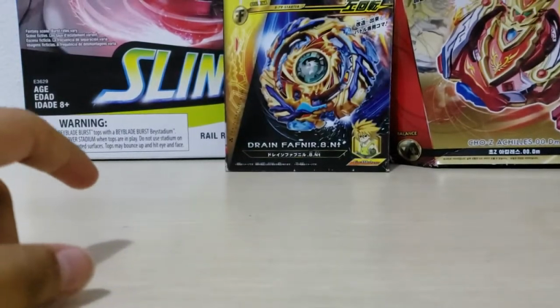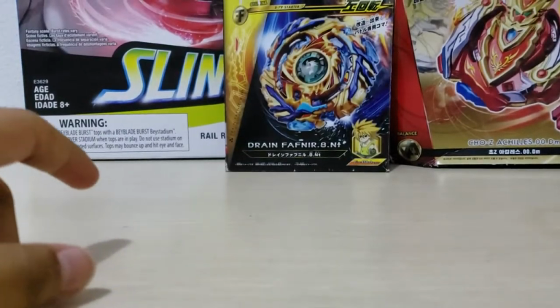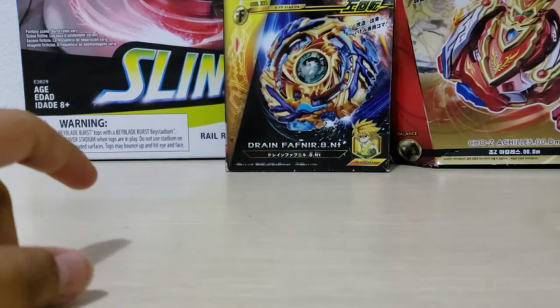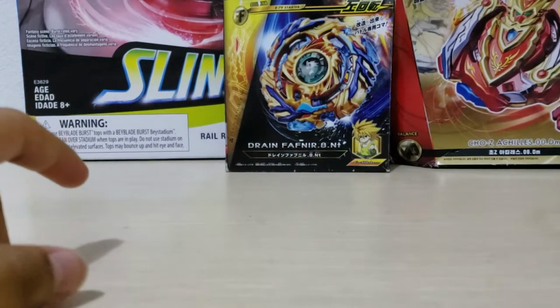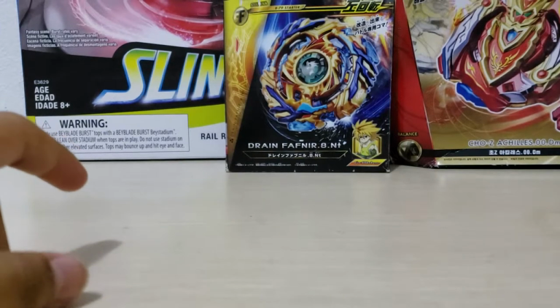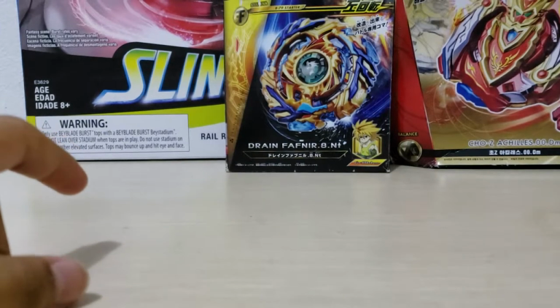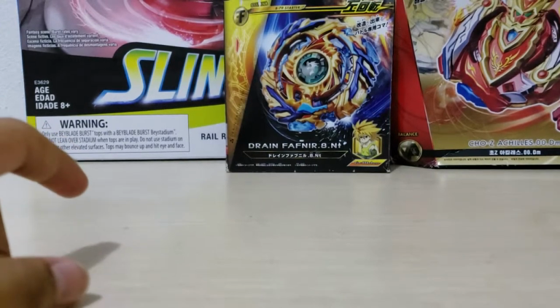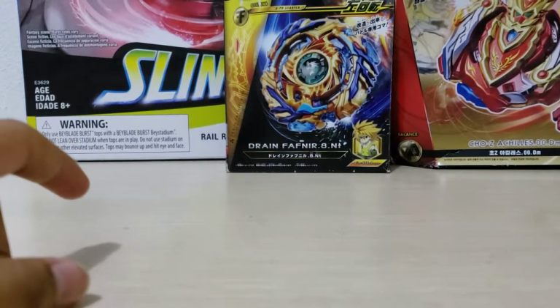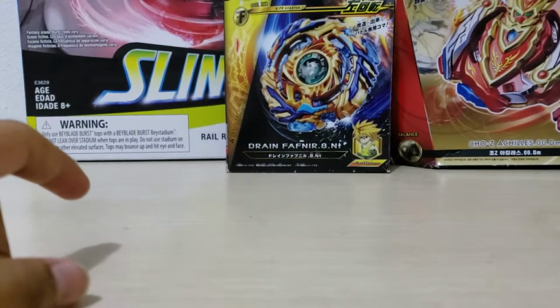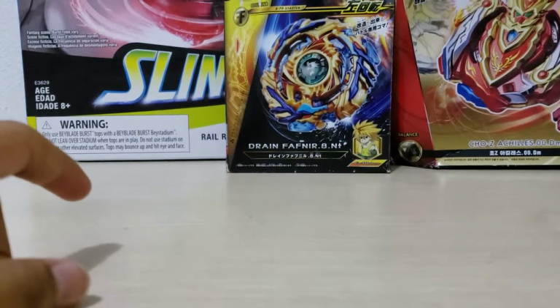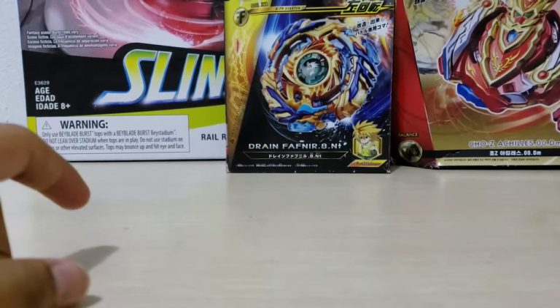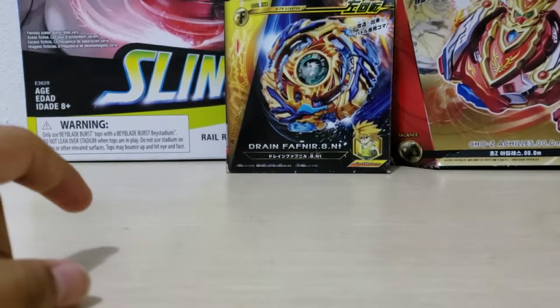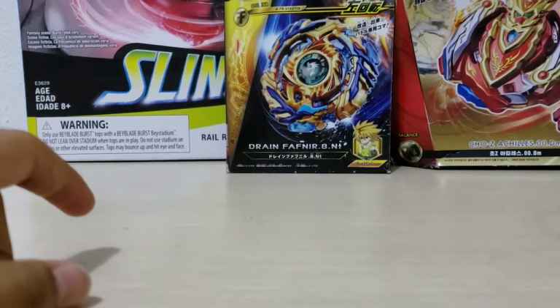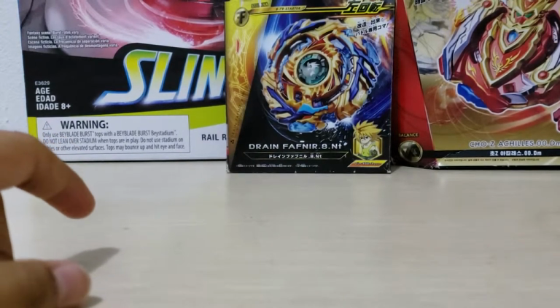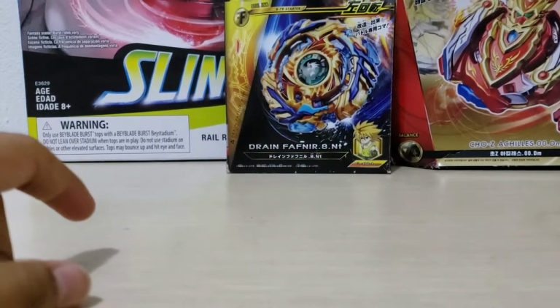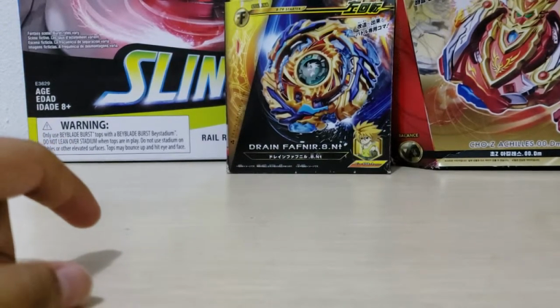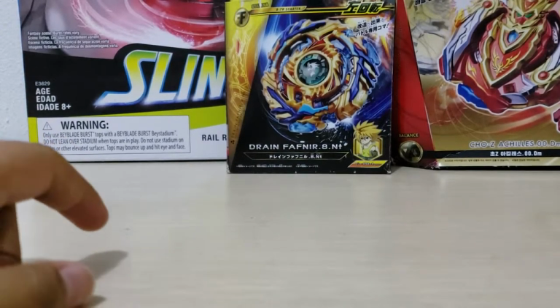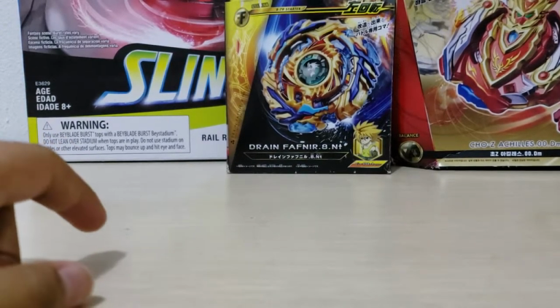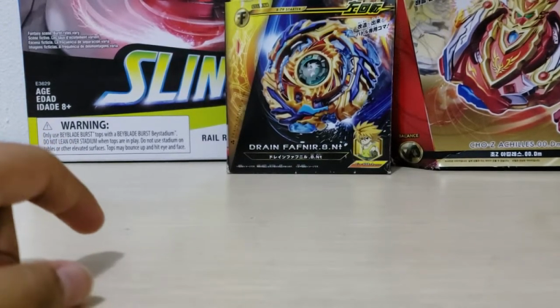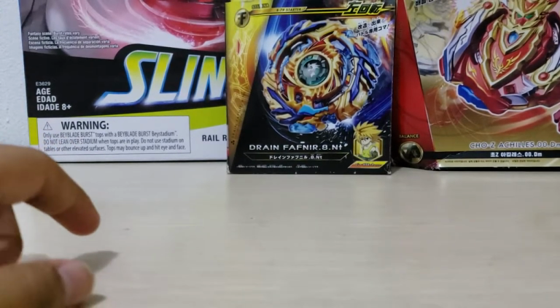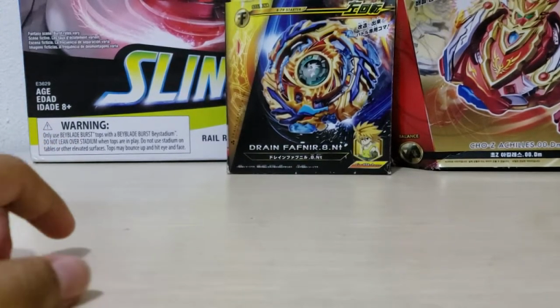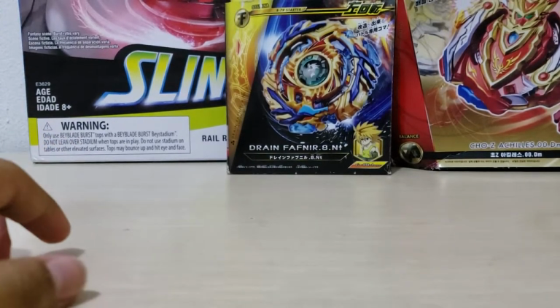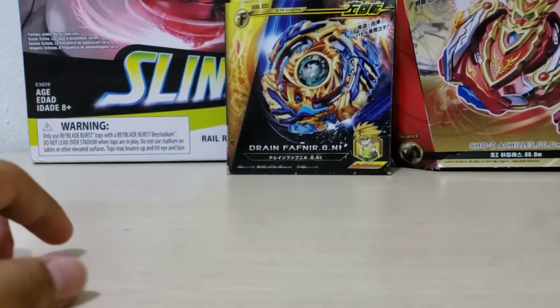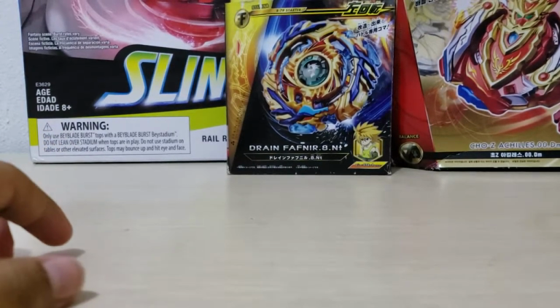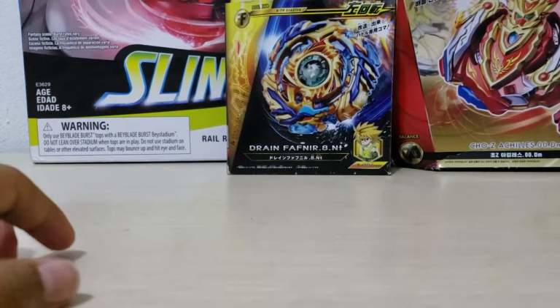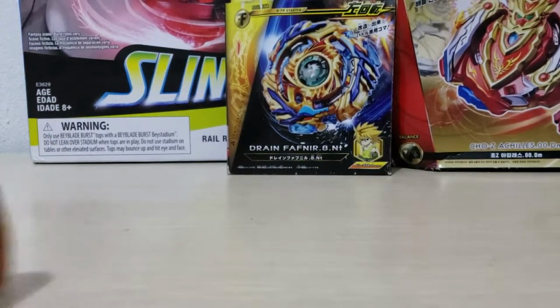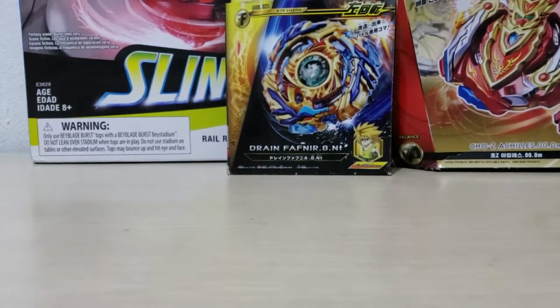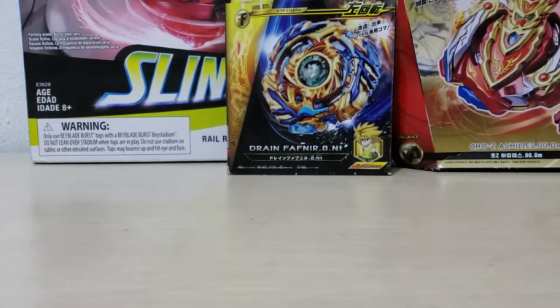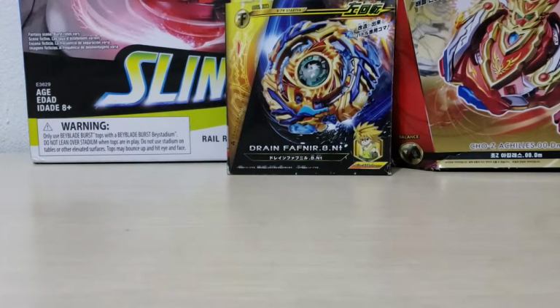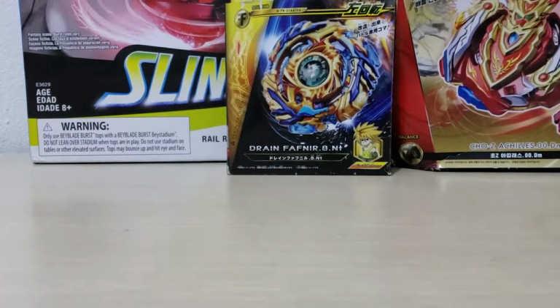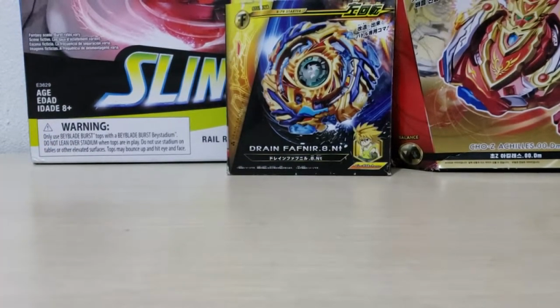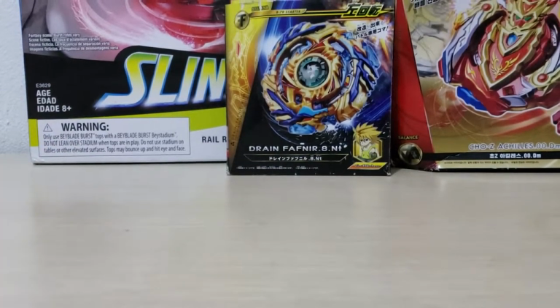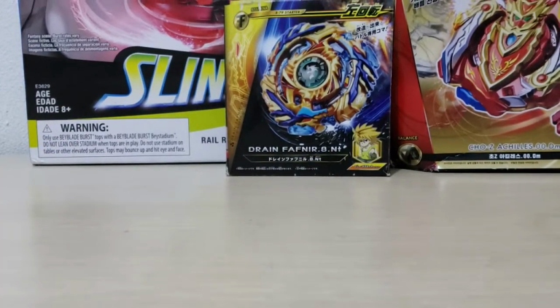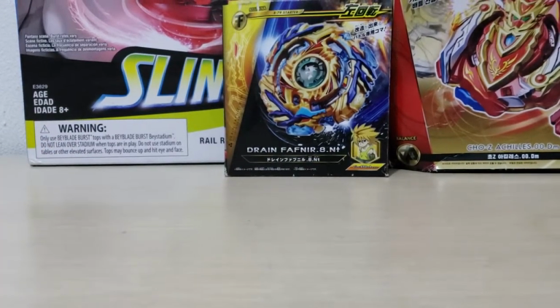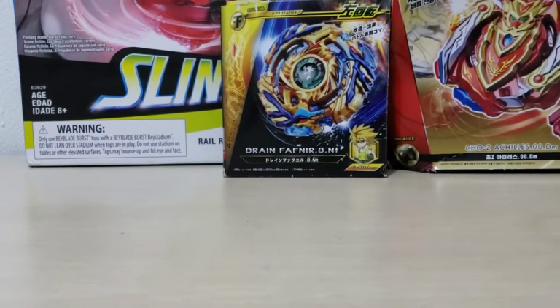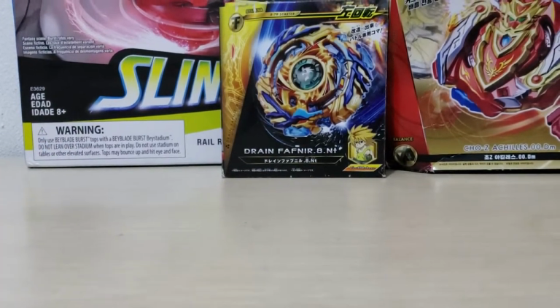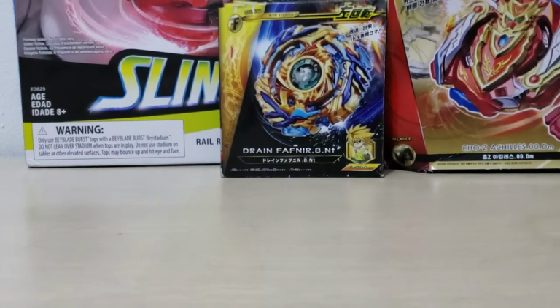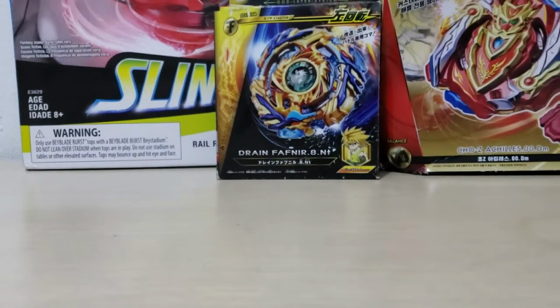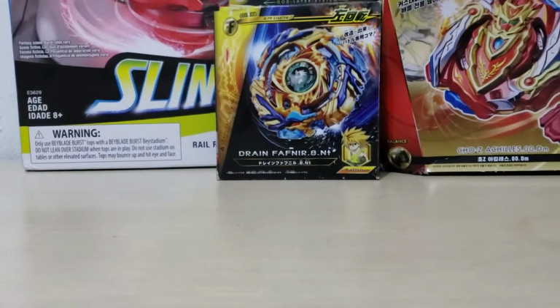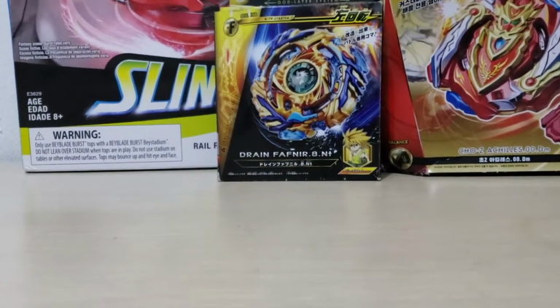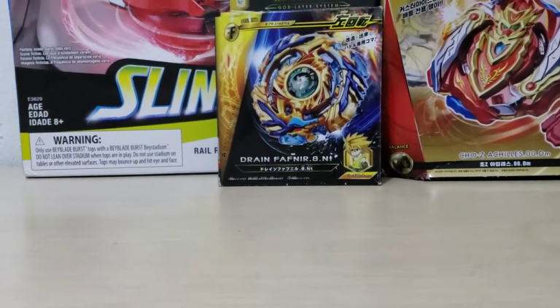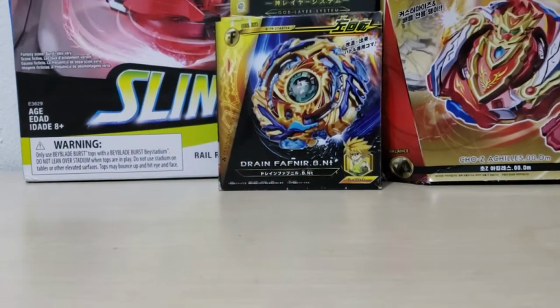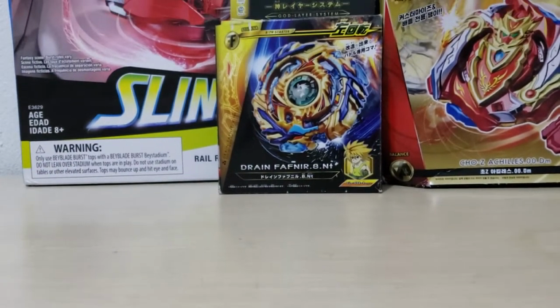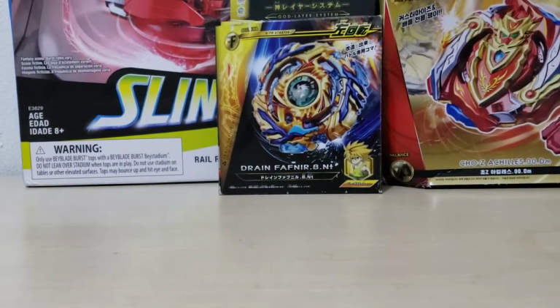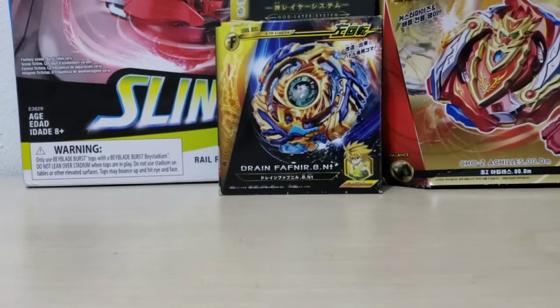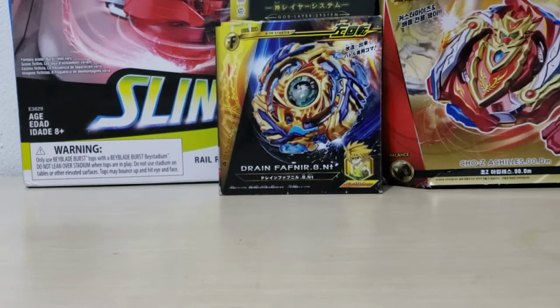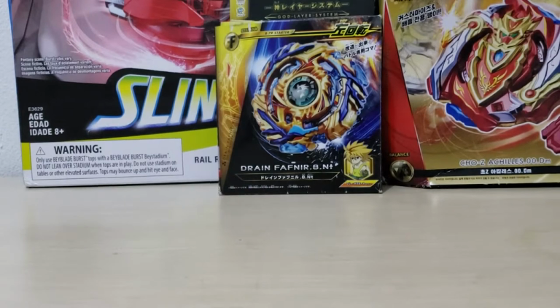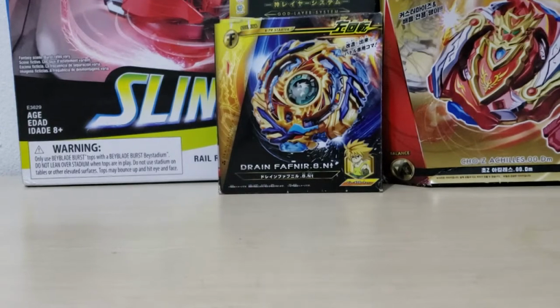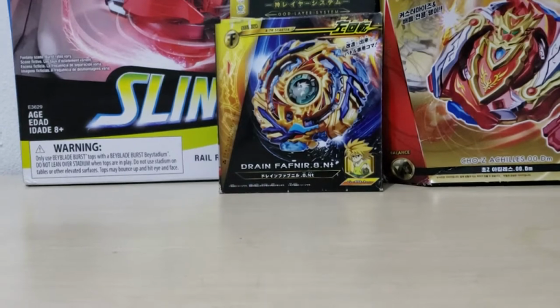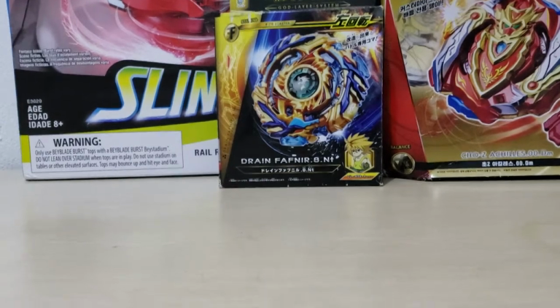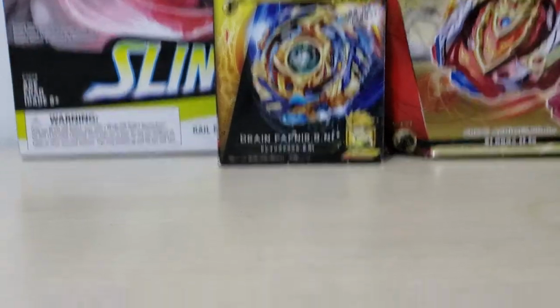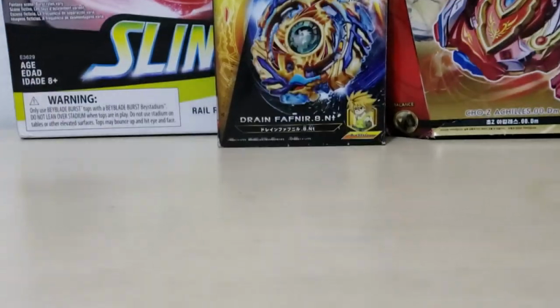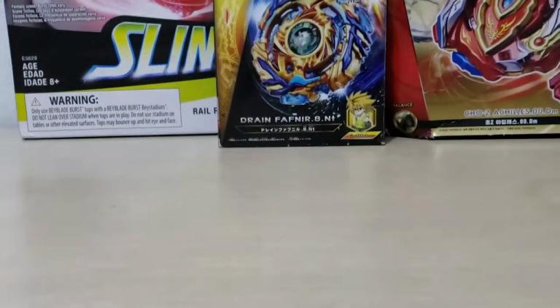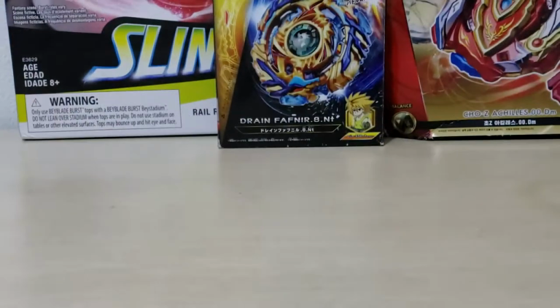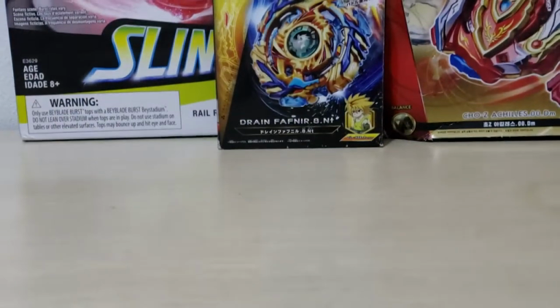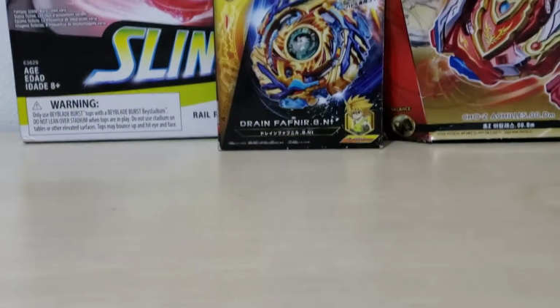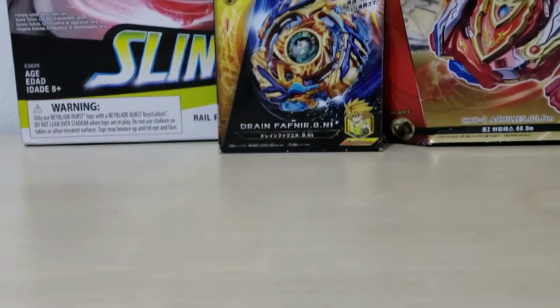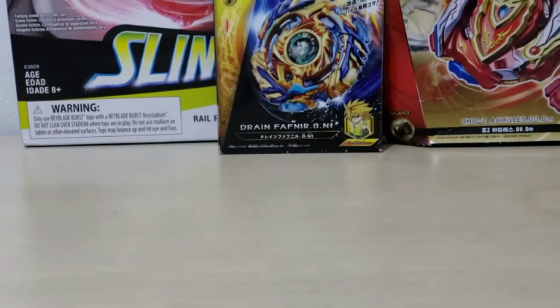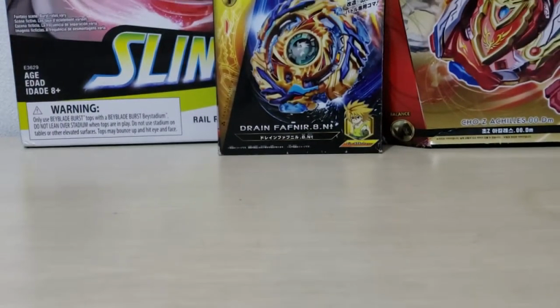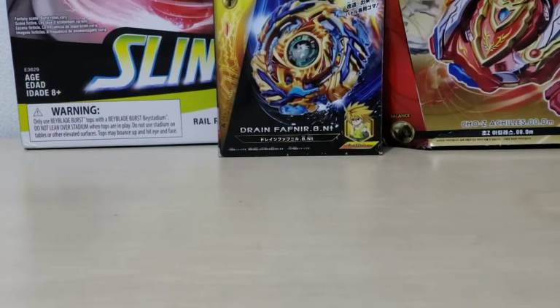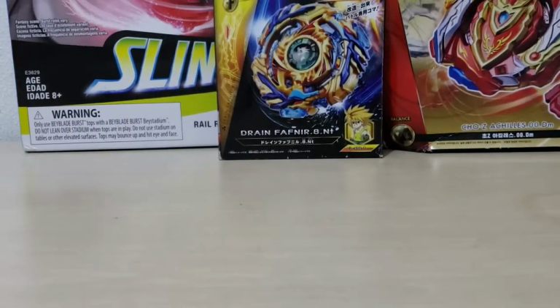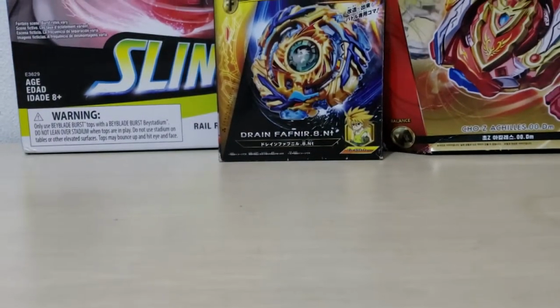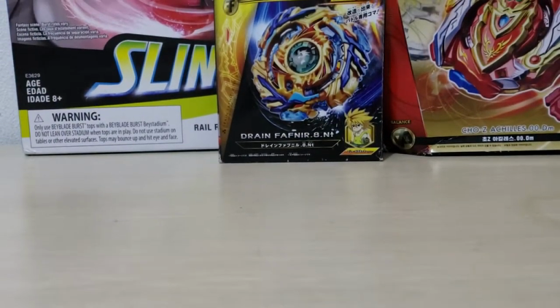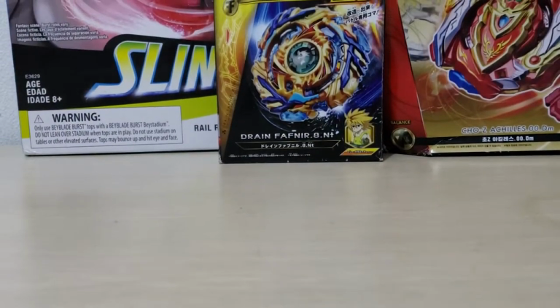Next thing I'll unbox is Drain Fafnir or Josie Achilles.